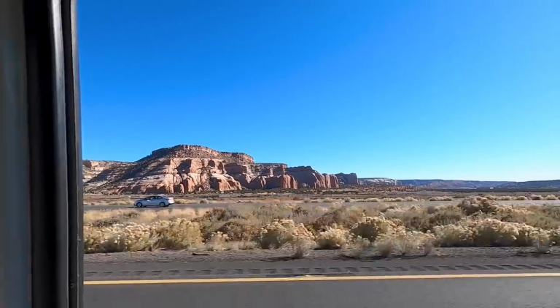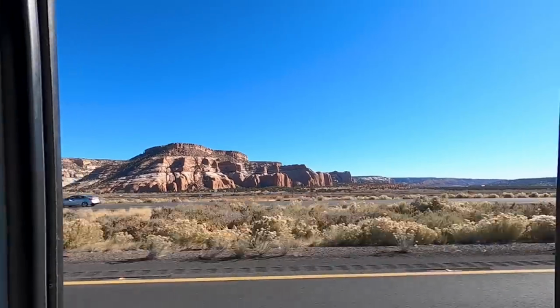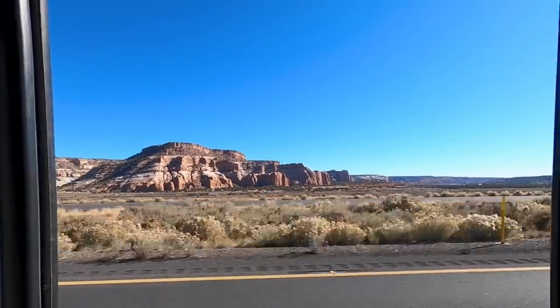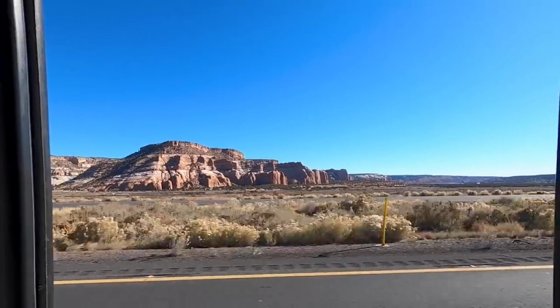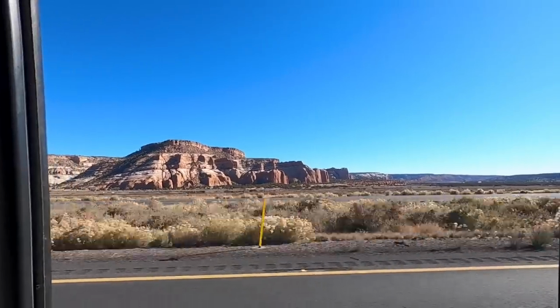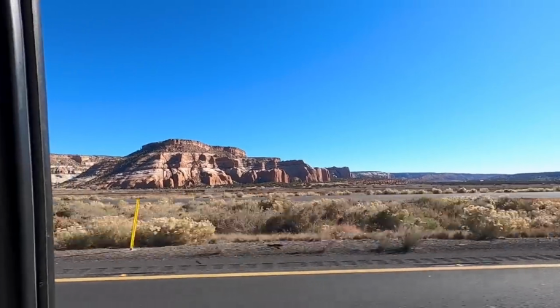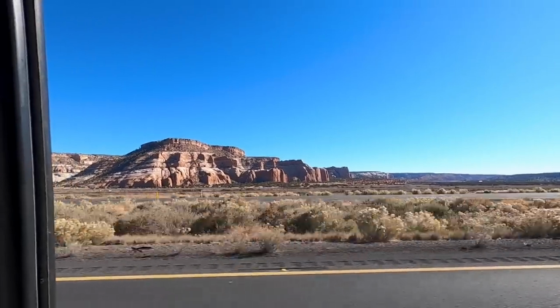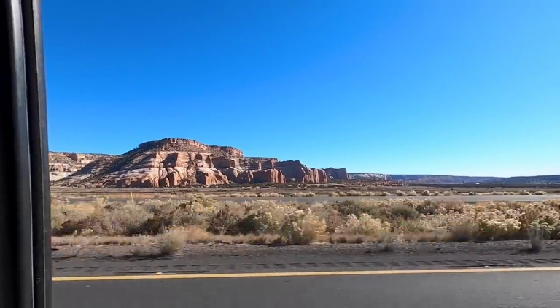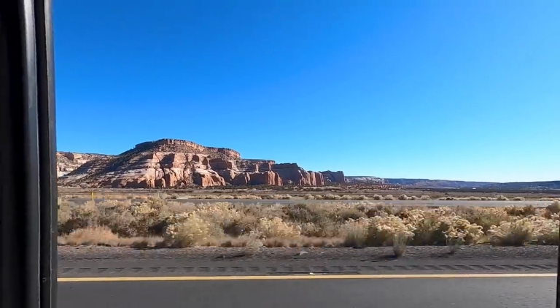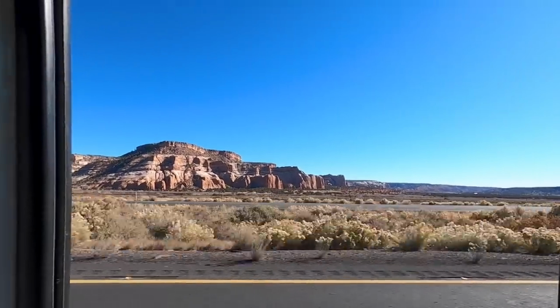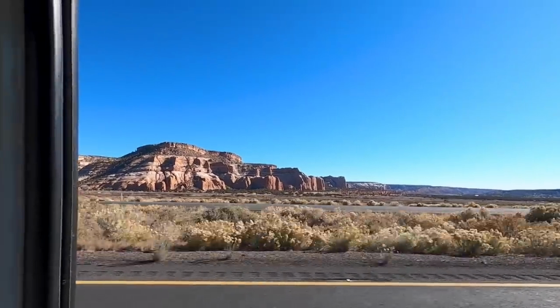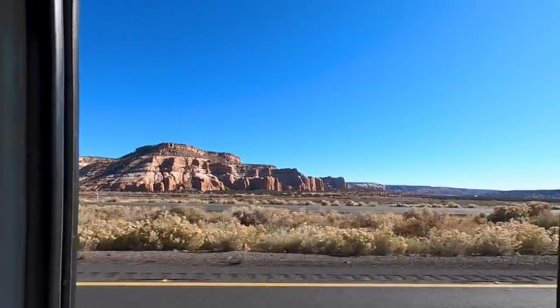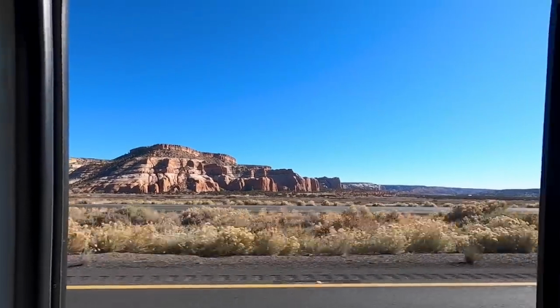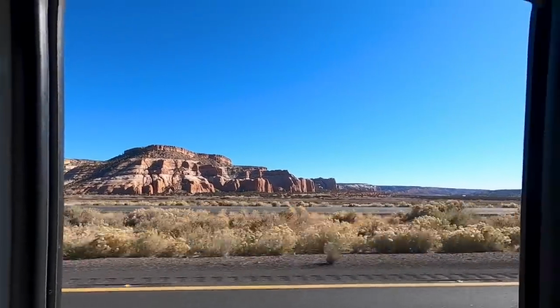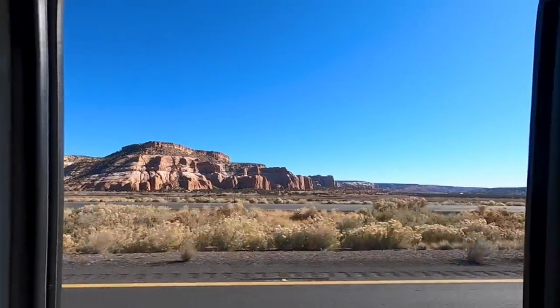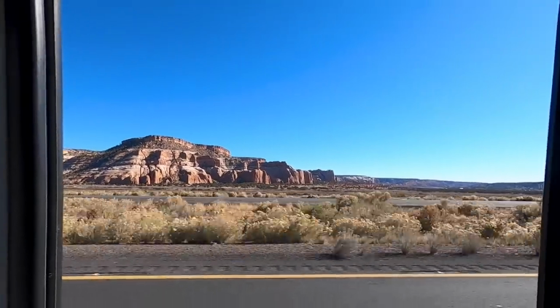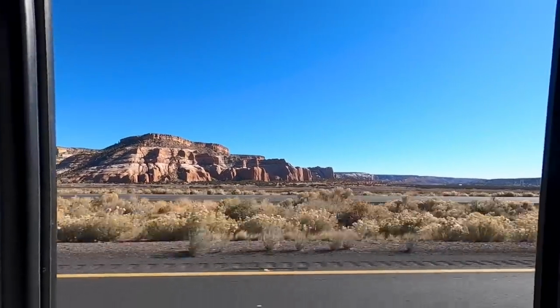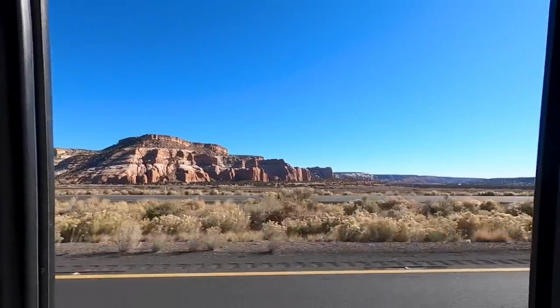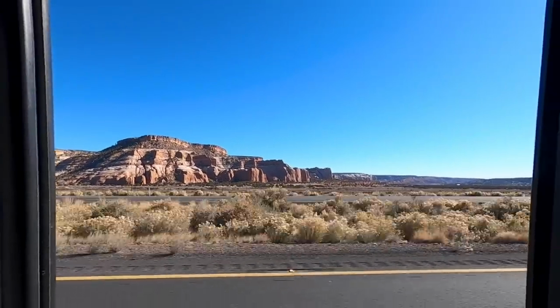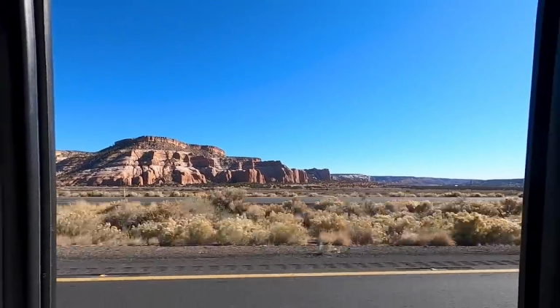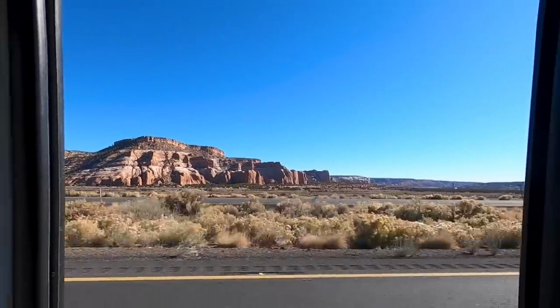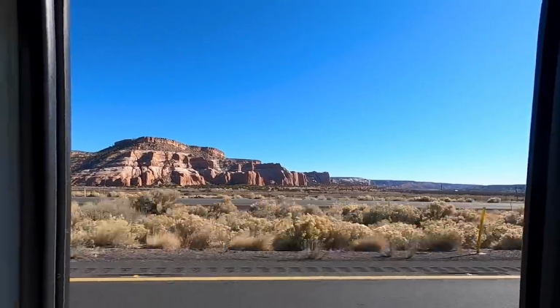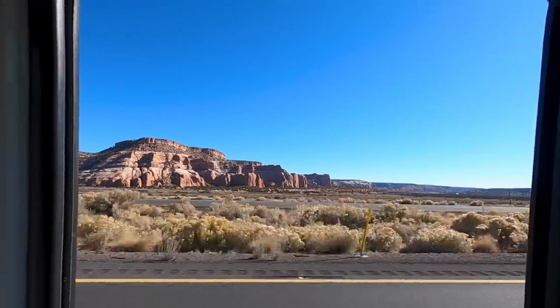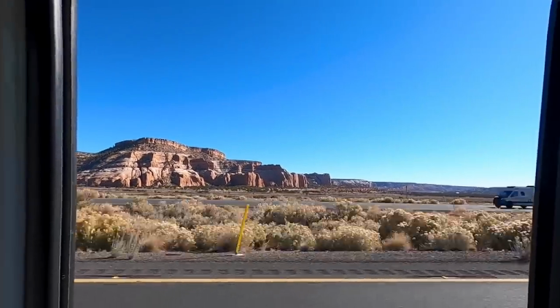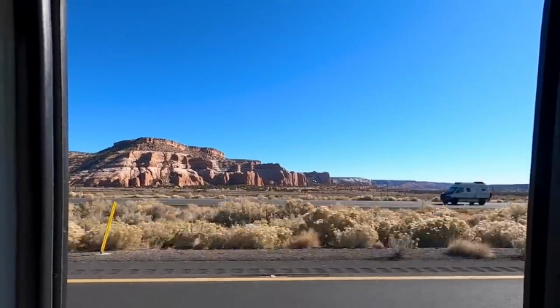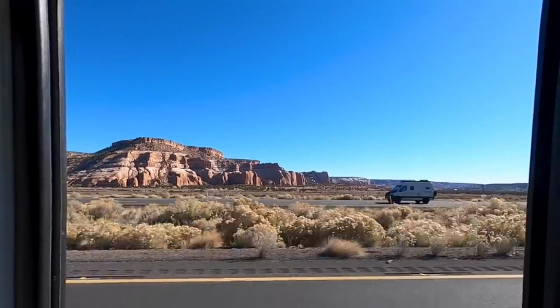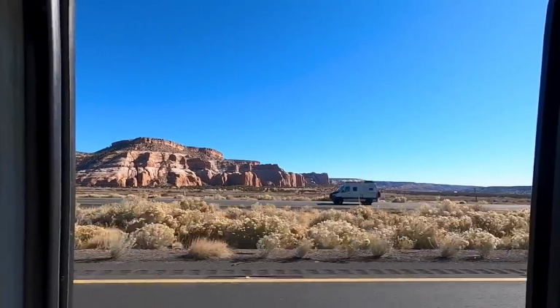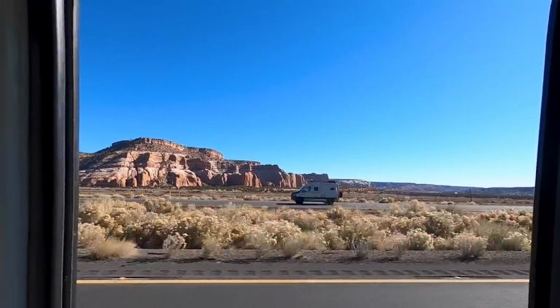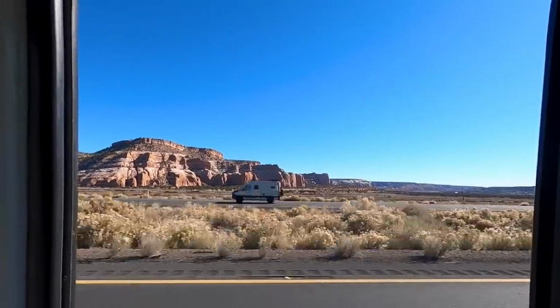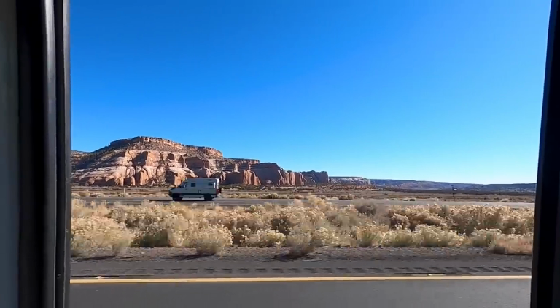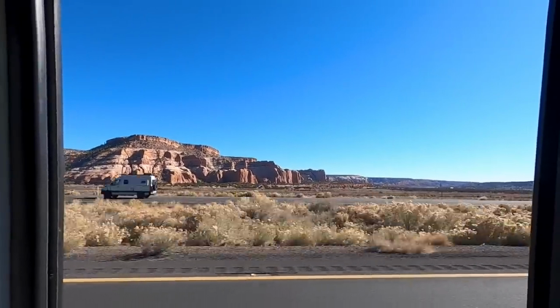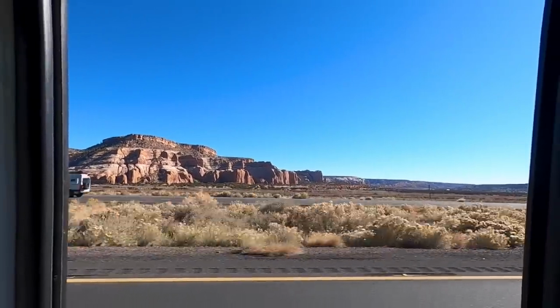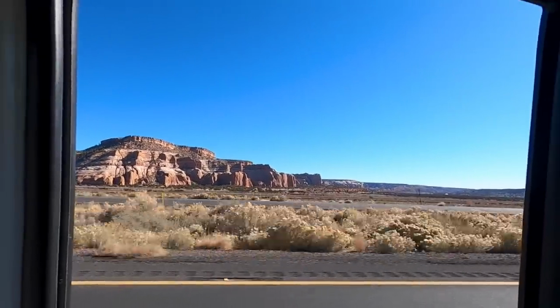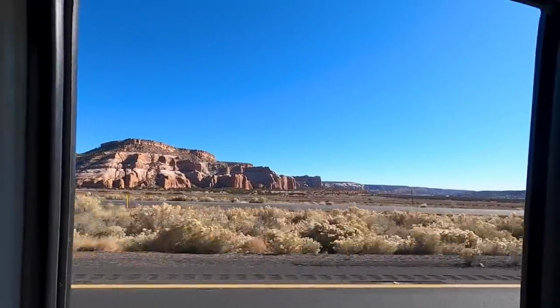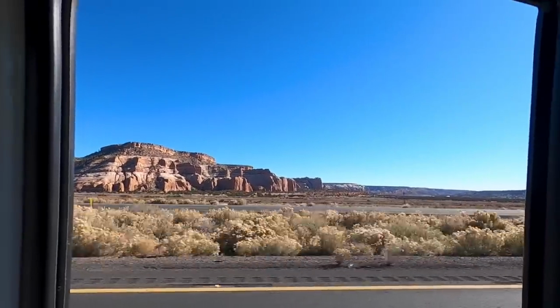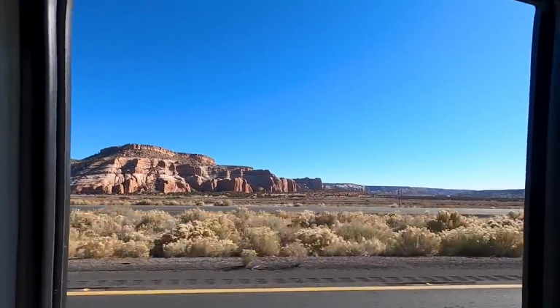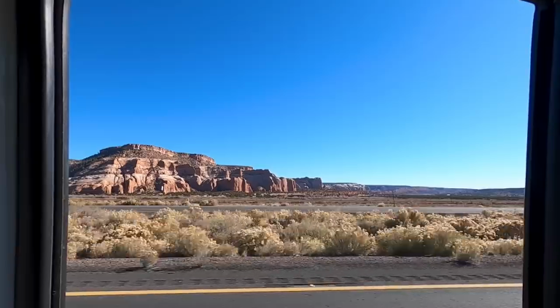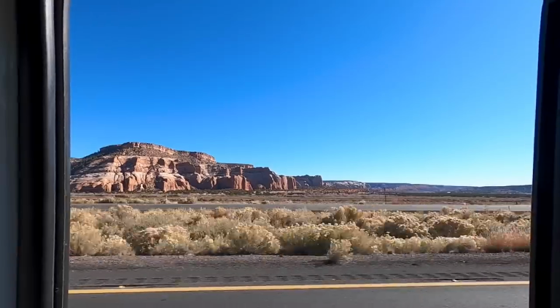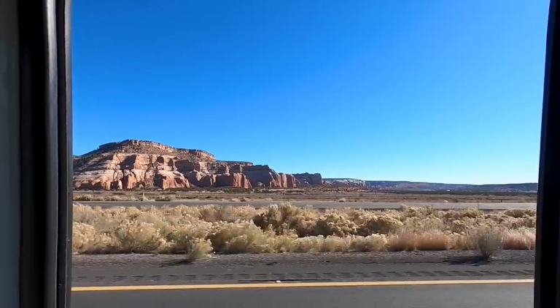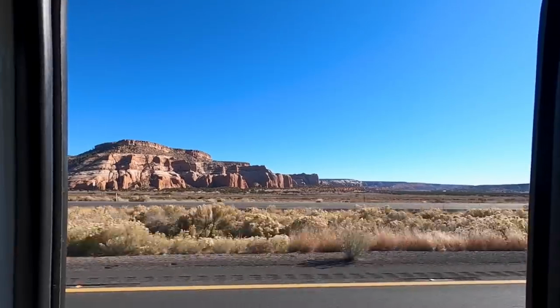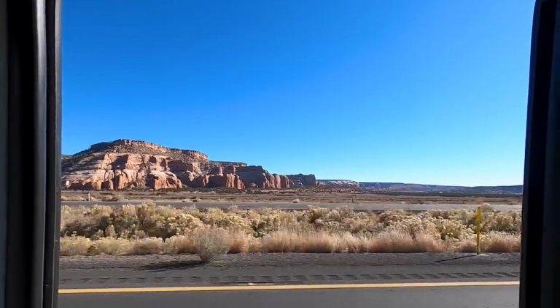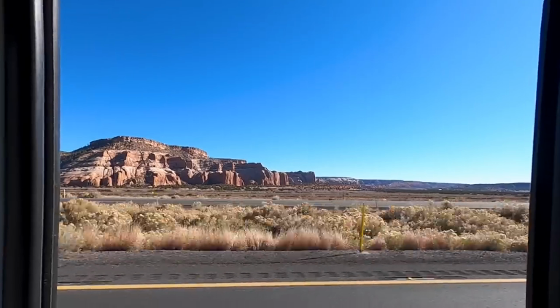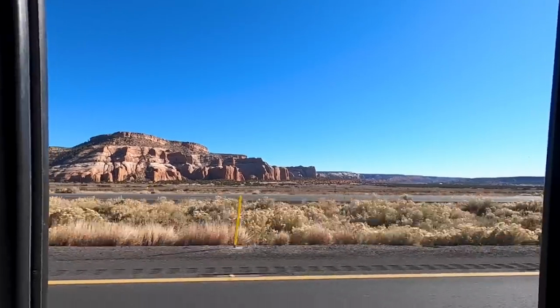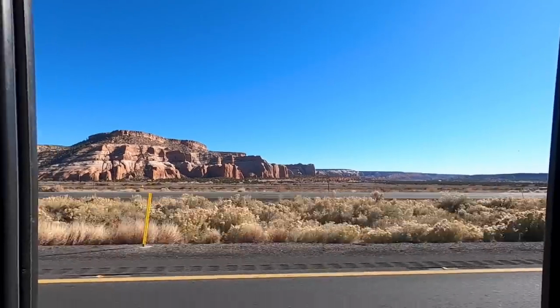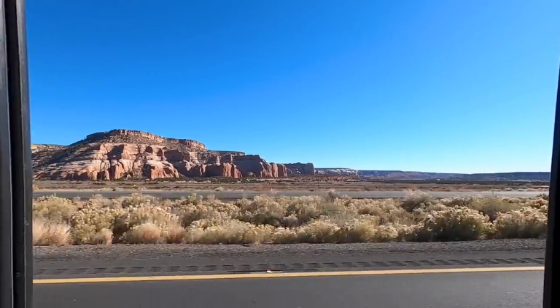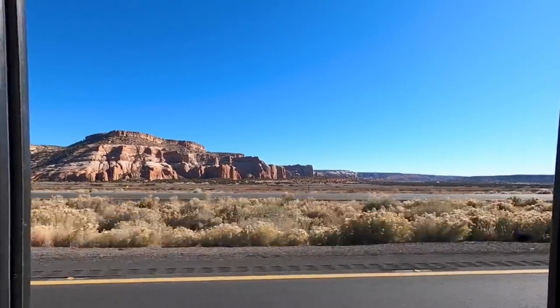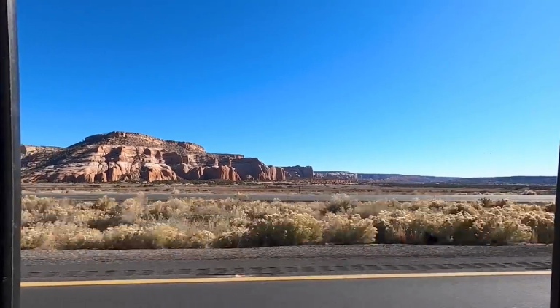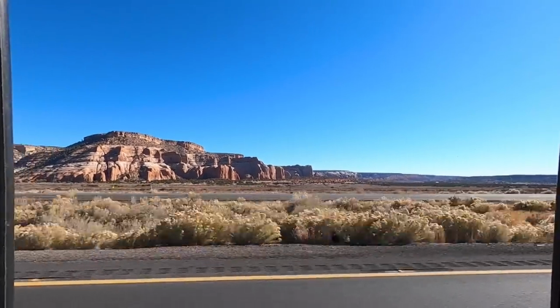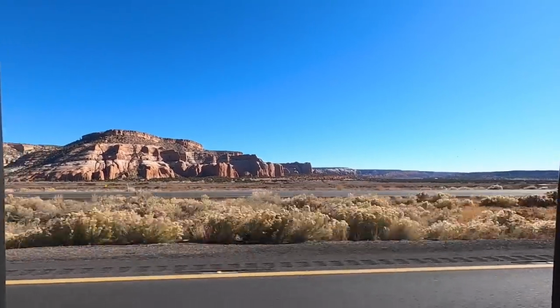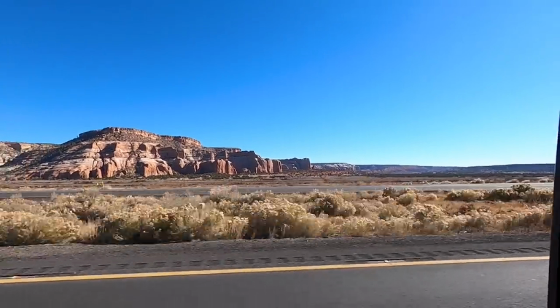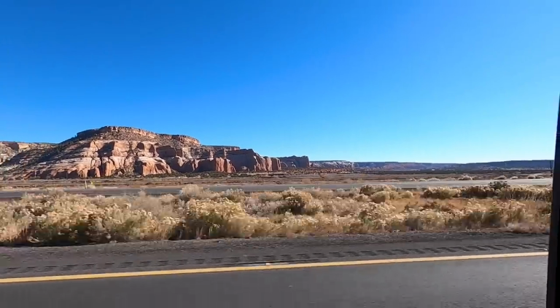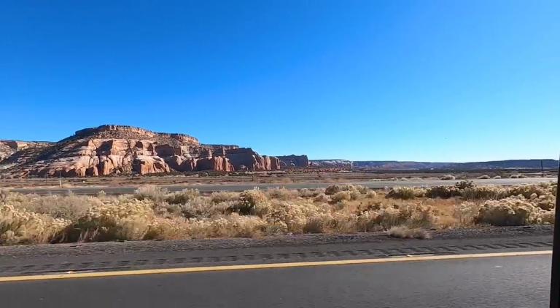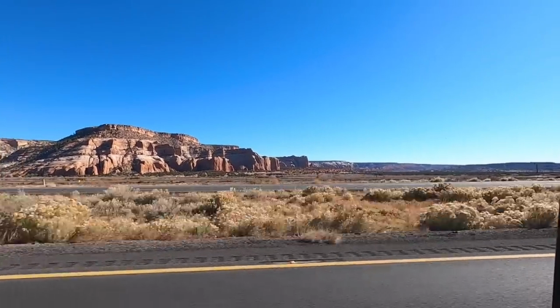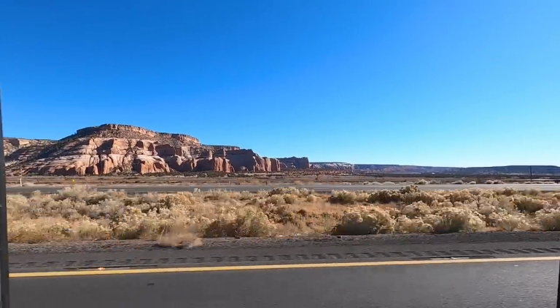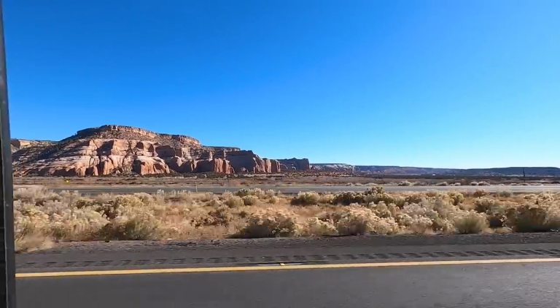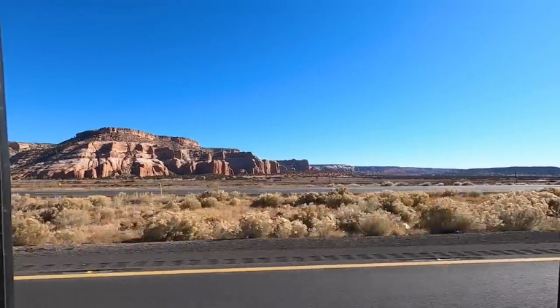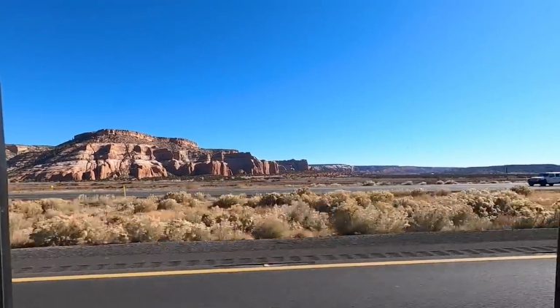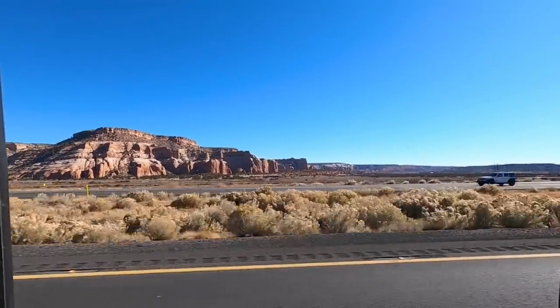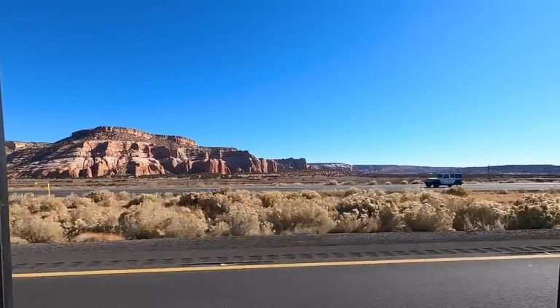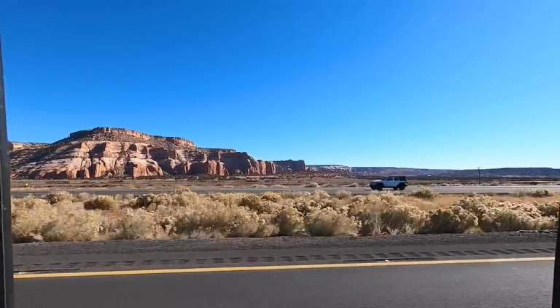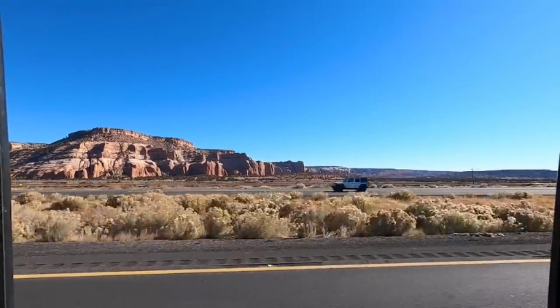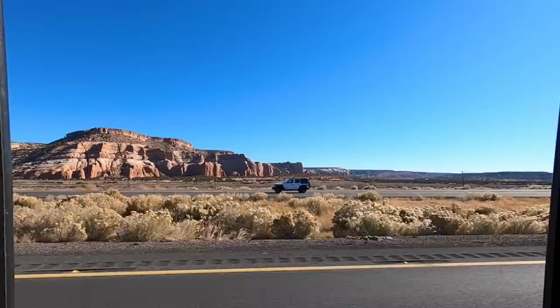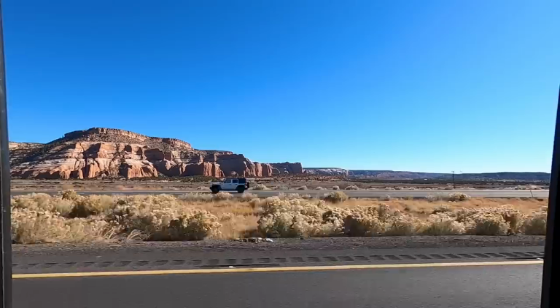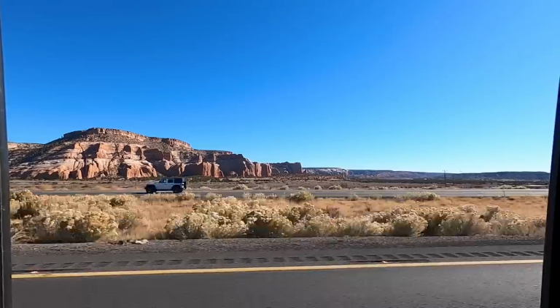I absolutely love the rock formations — how amazing does that look? Typical Arizona!